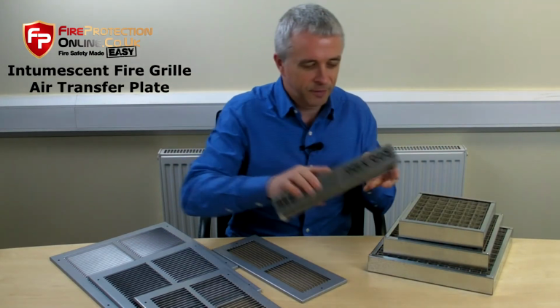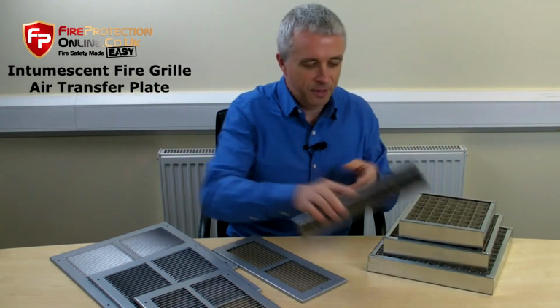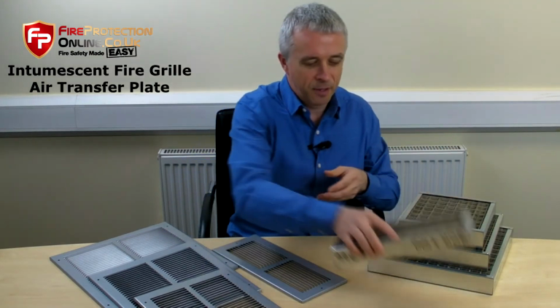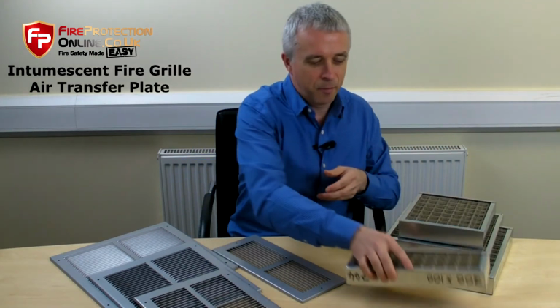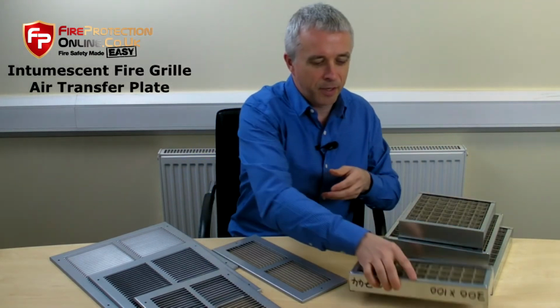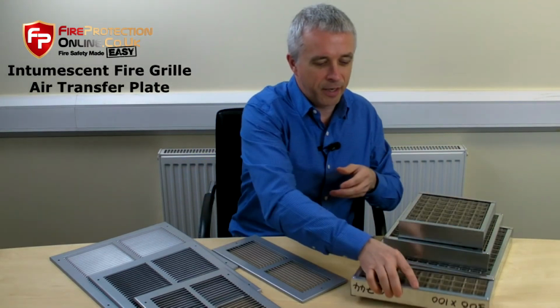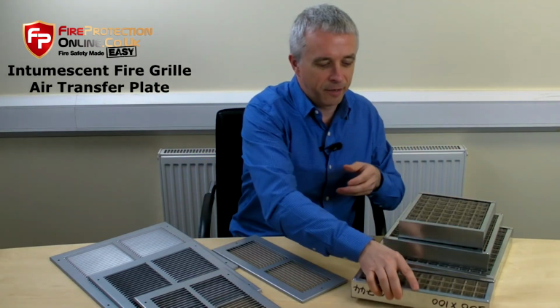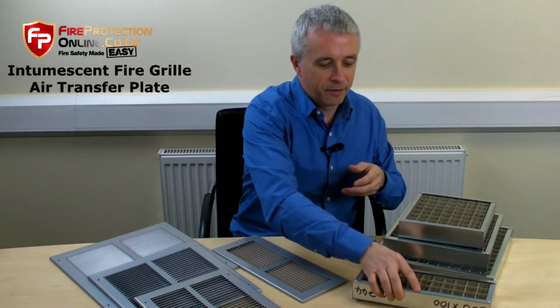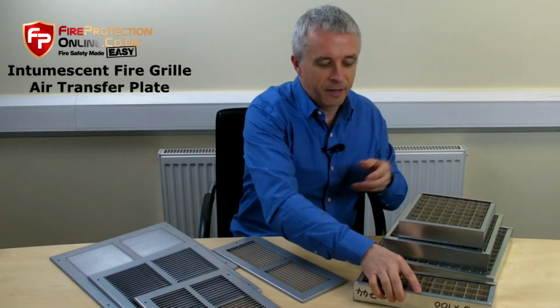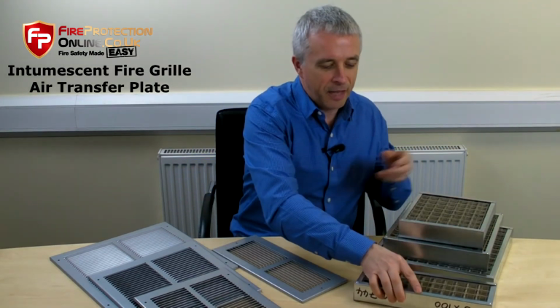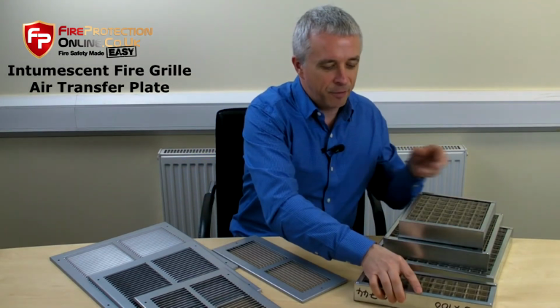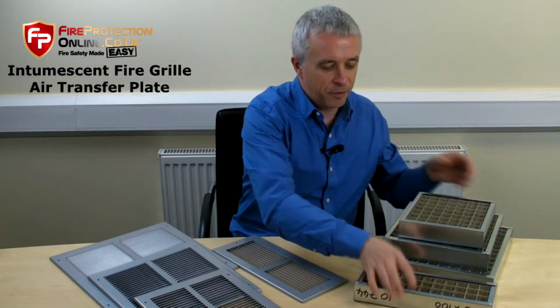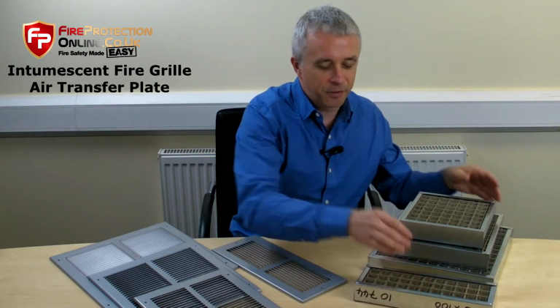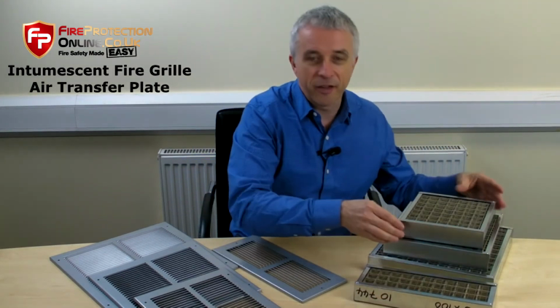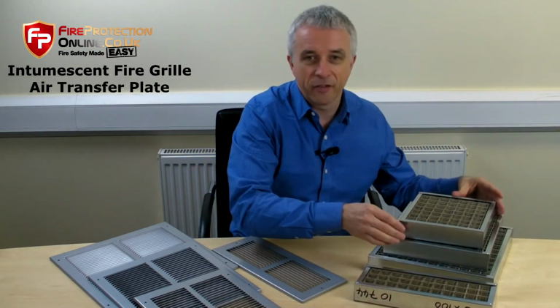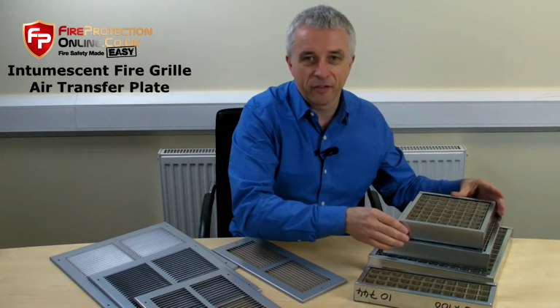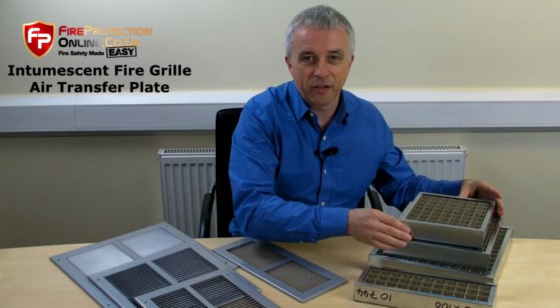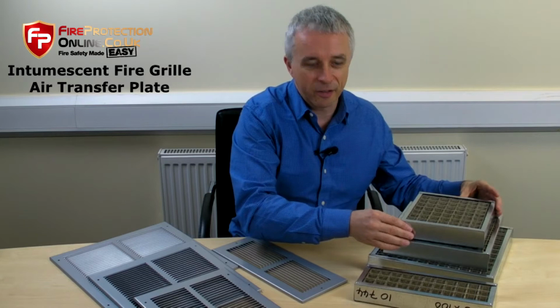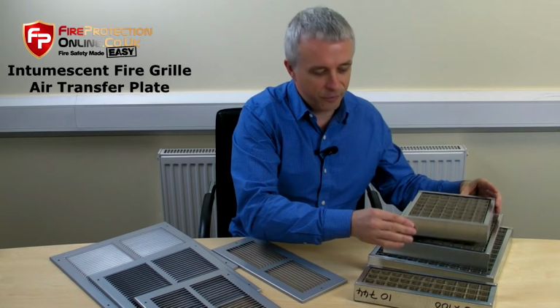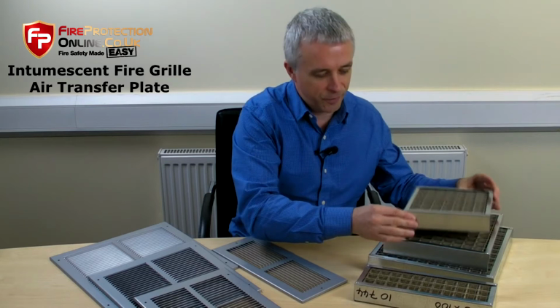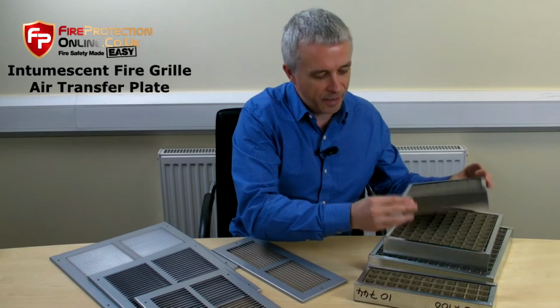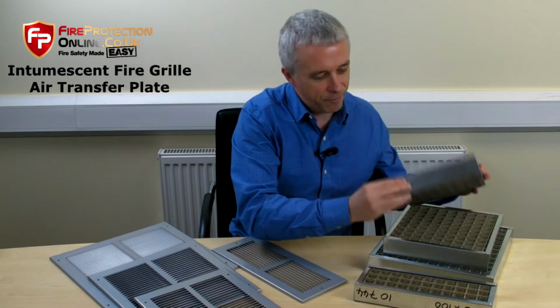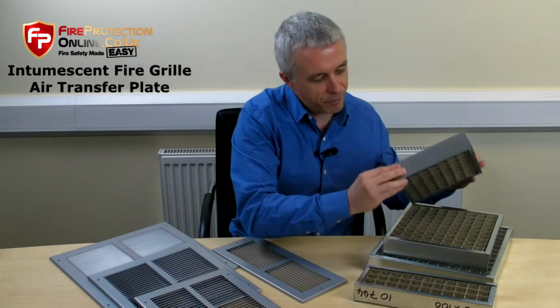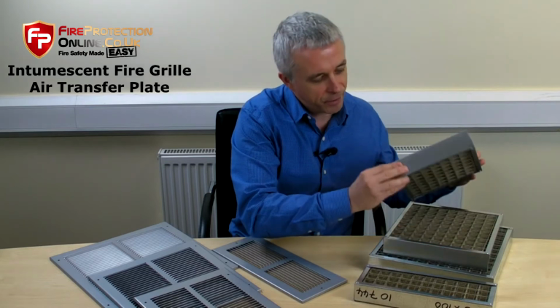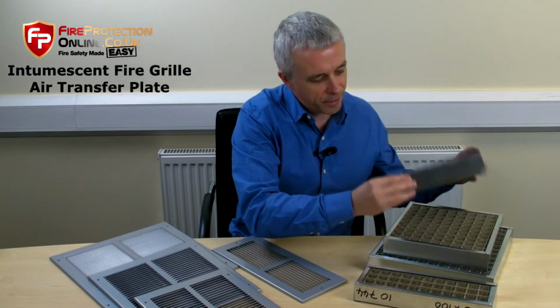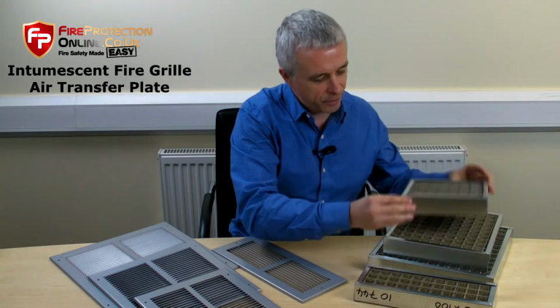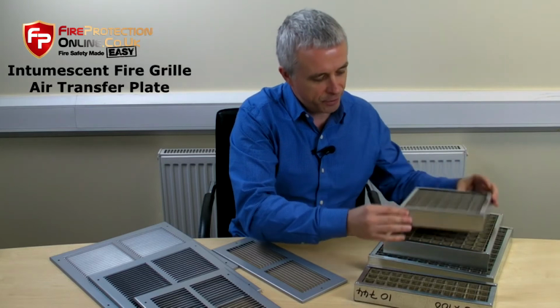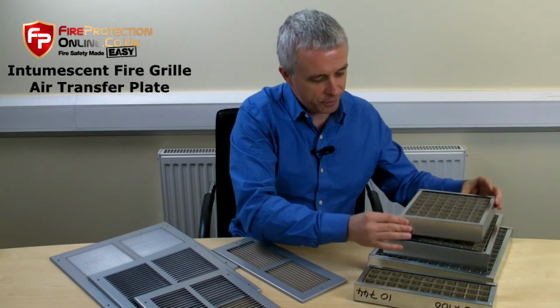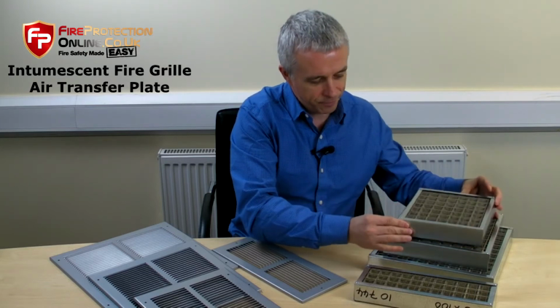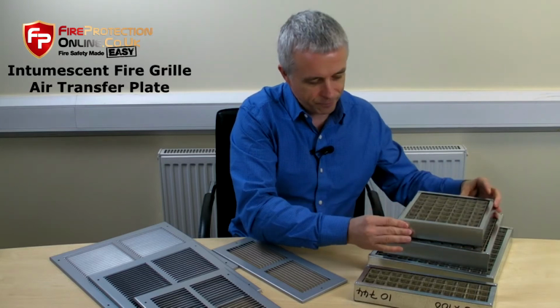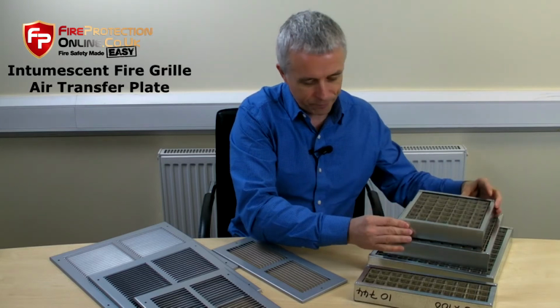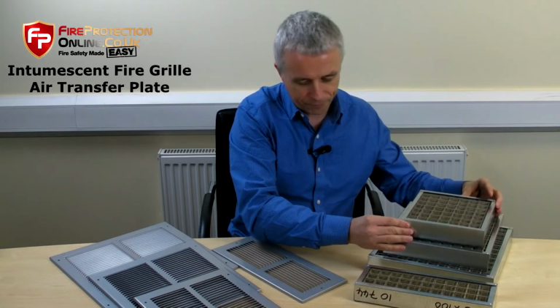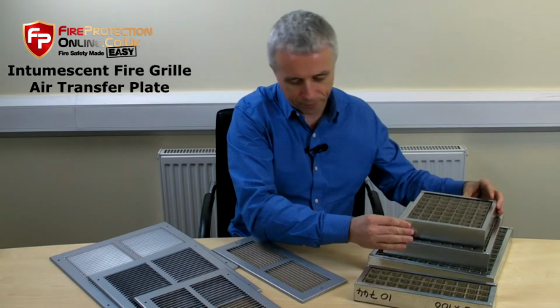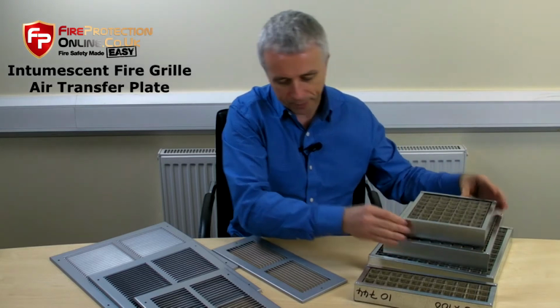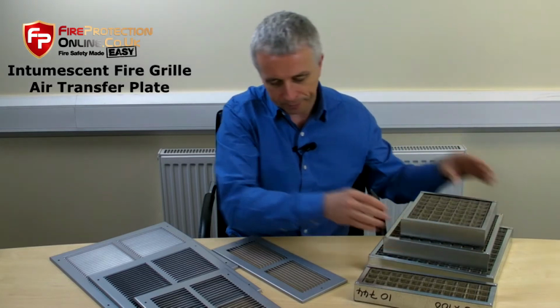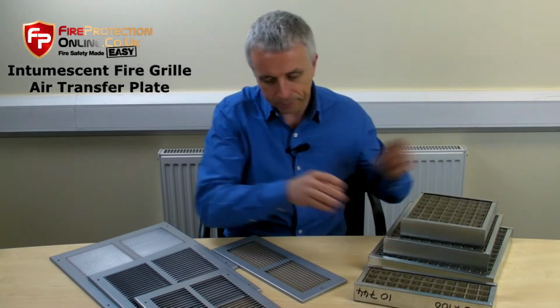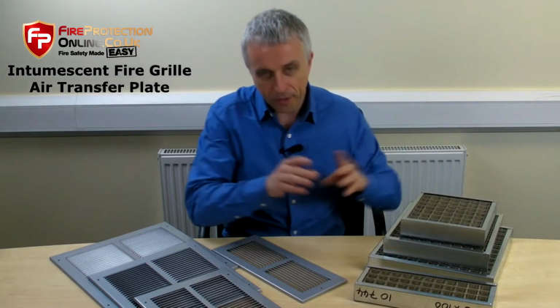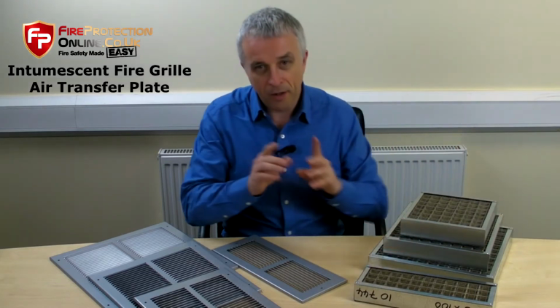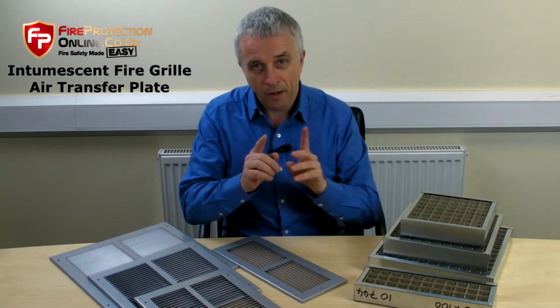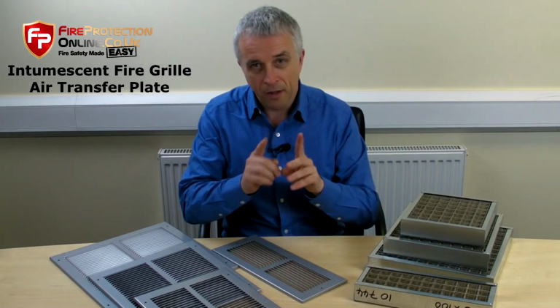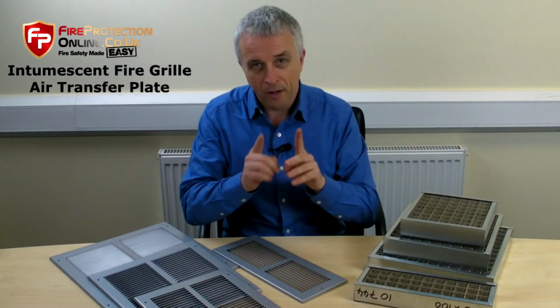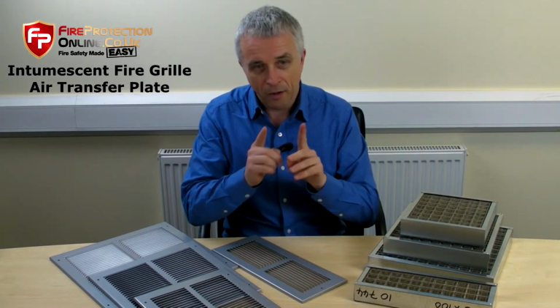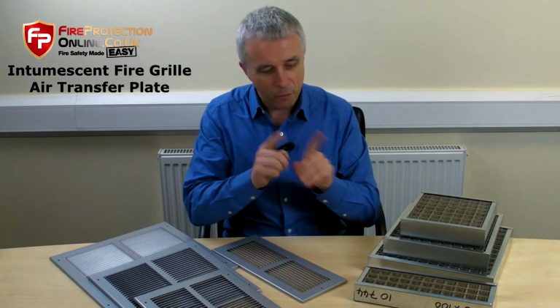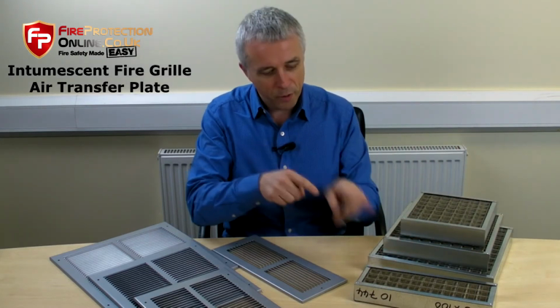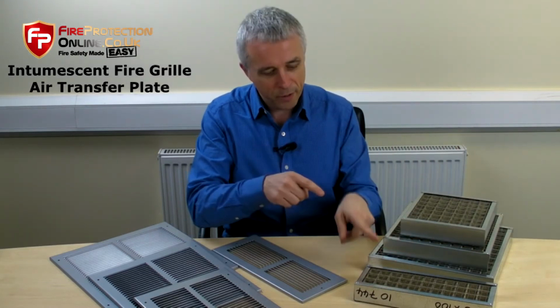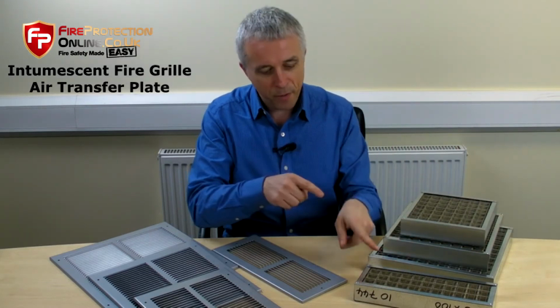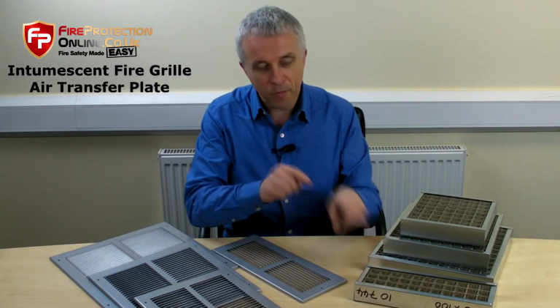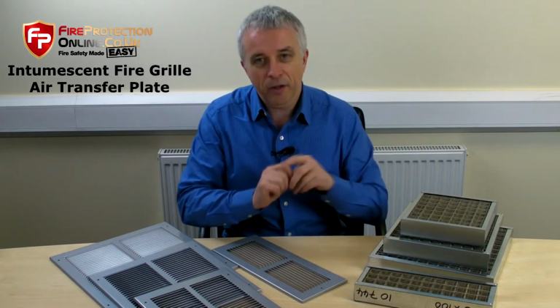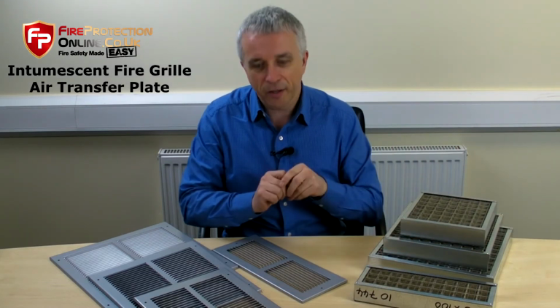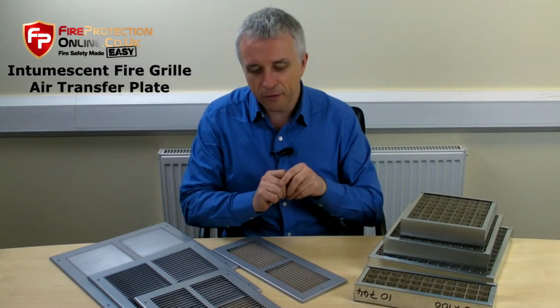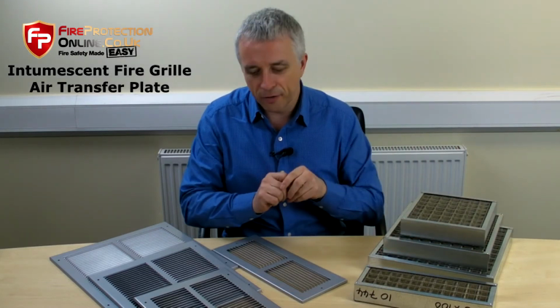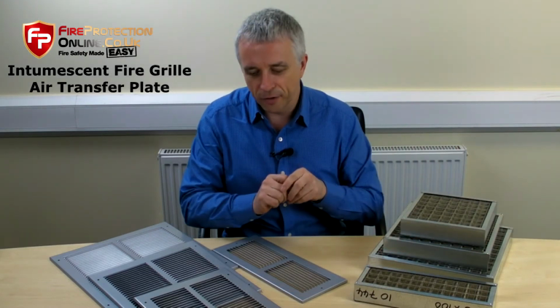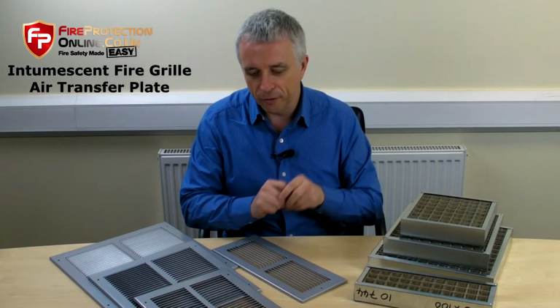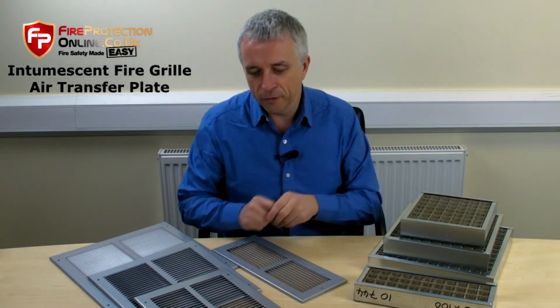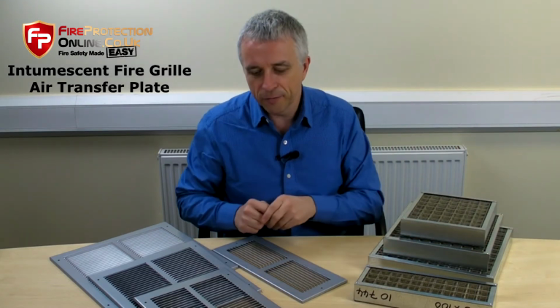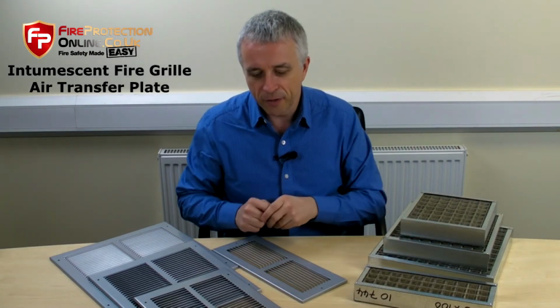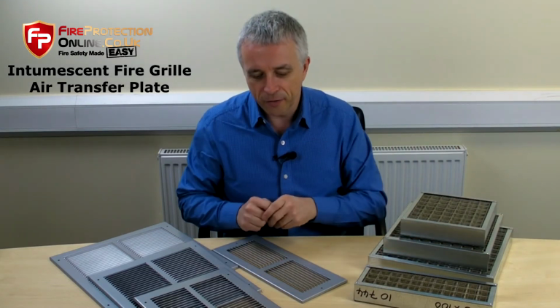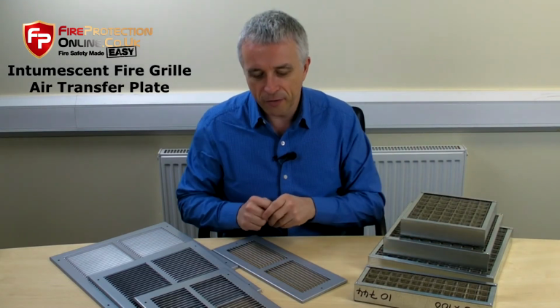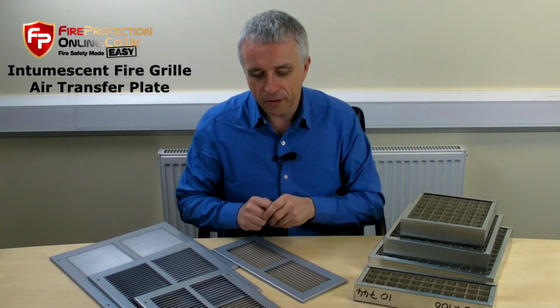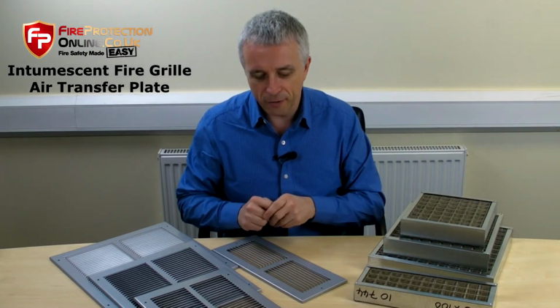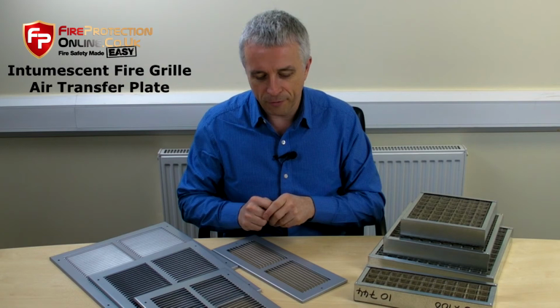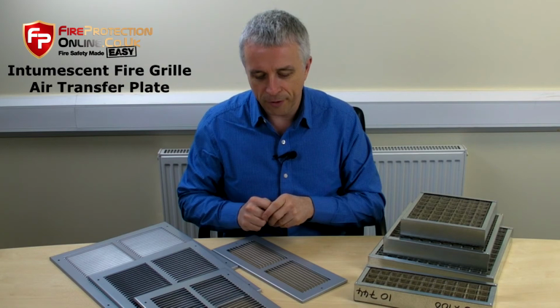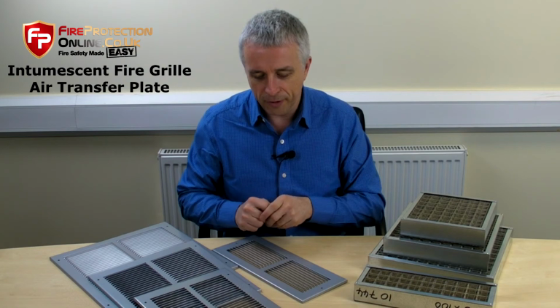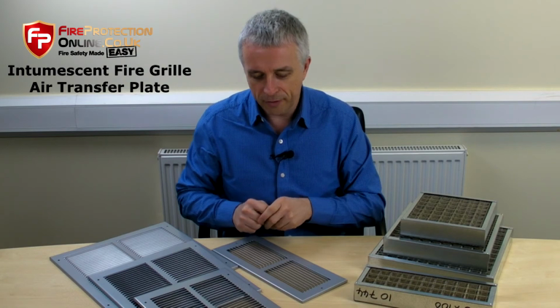Have a look — there's a size for every occasion. Pop one of those in the door and they'll look very nice.